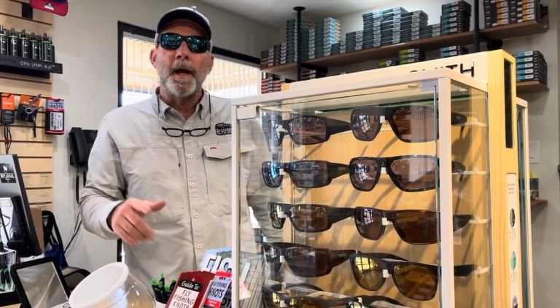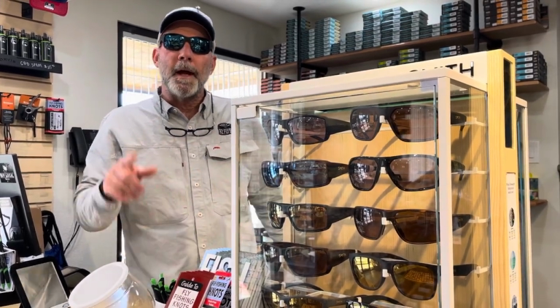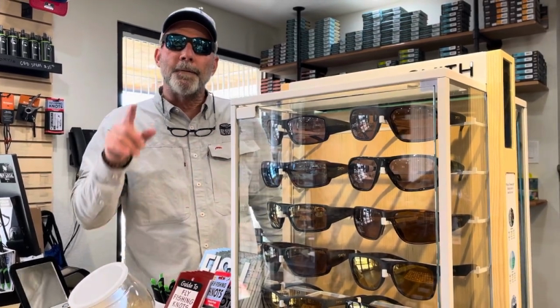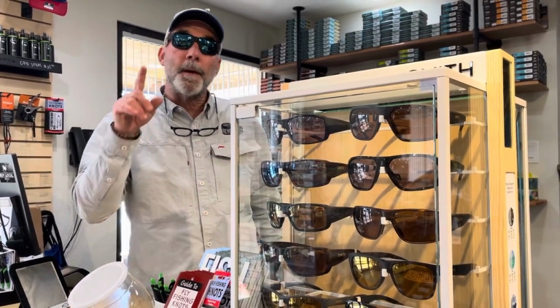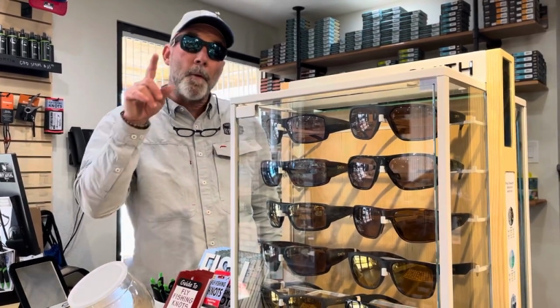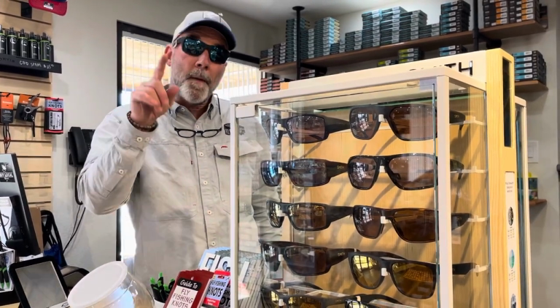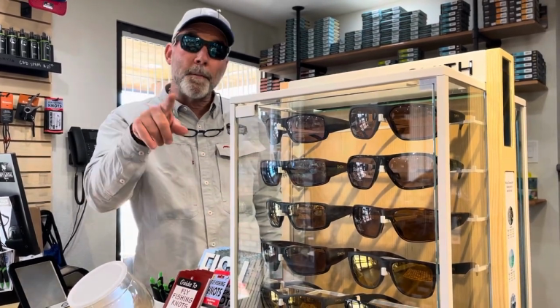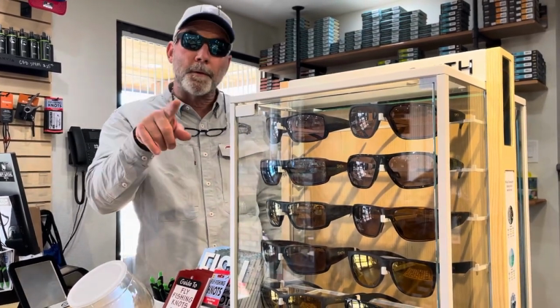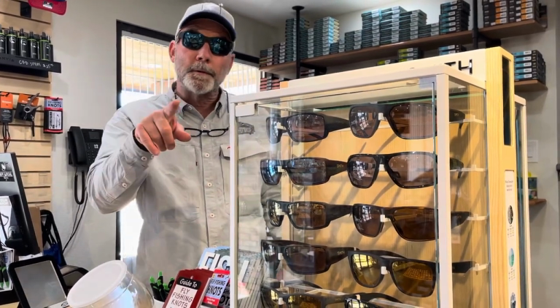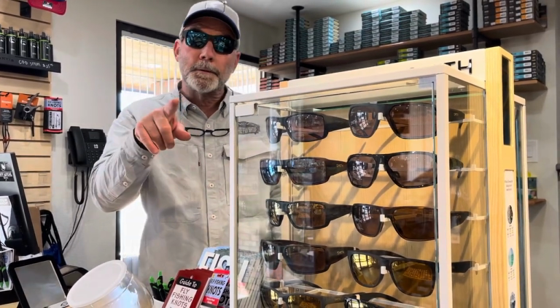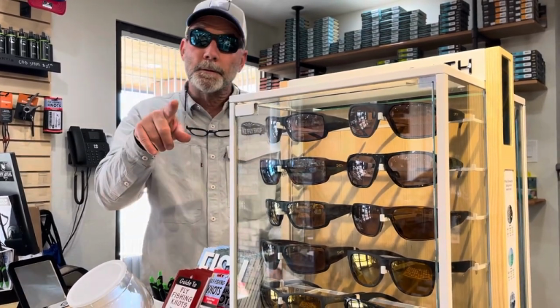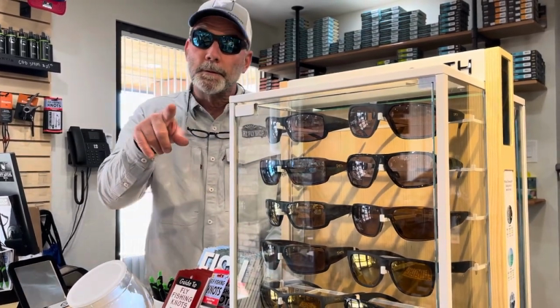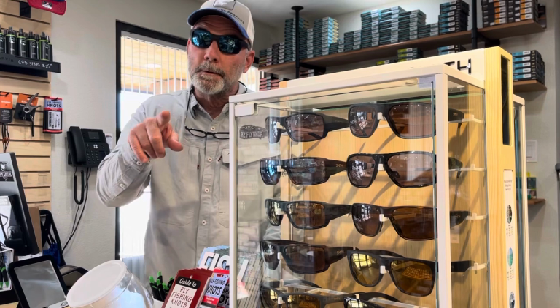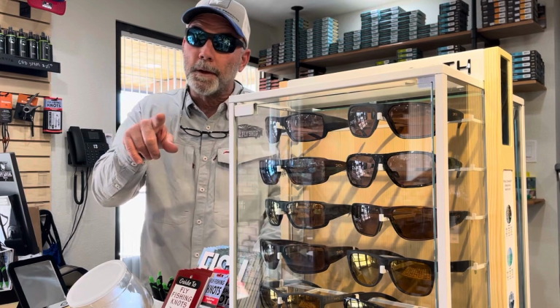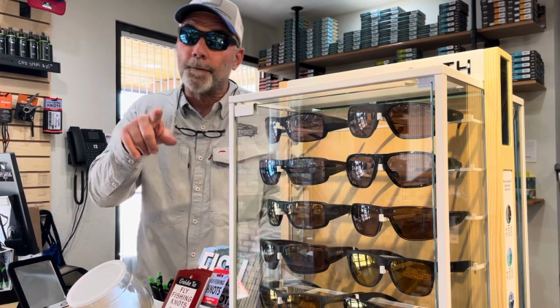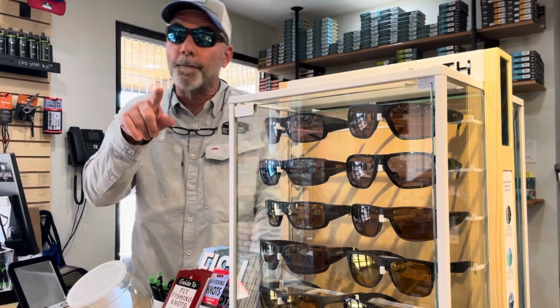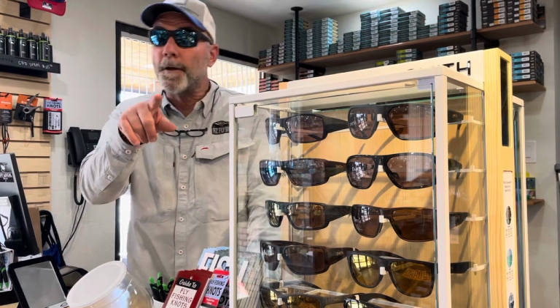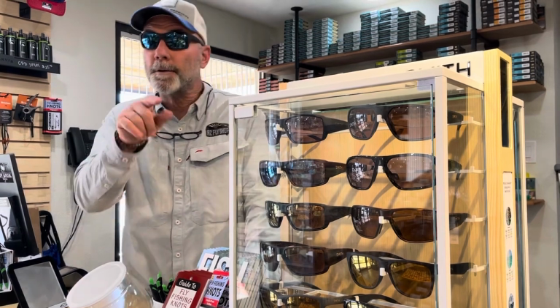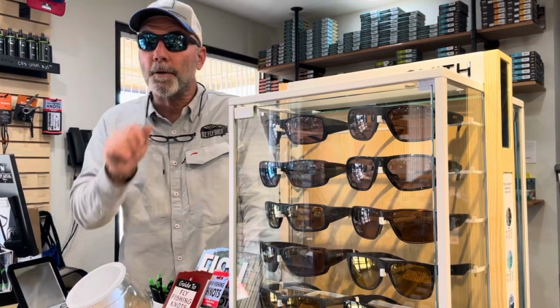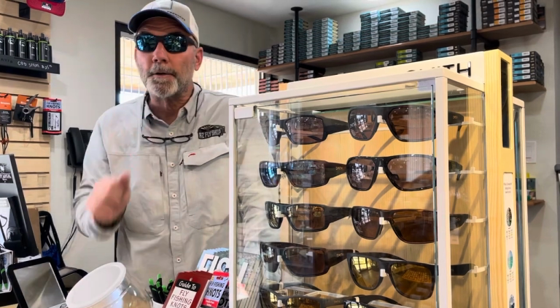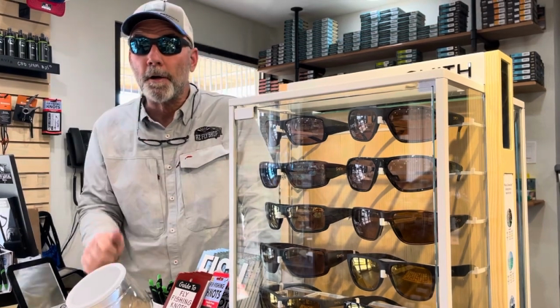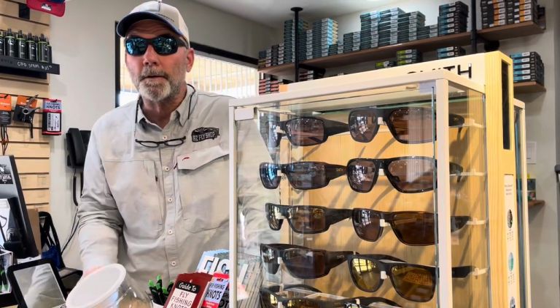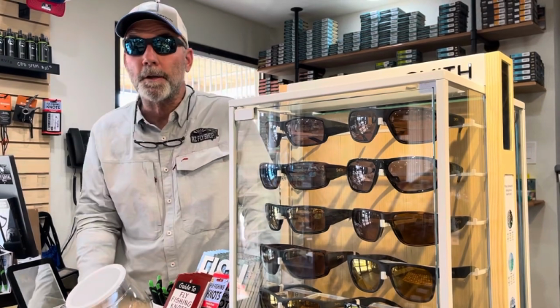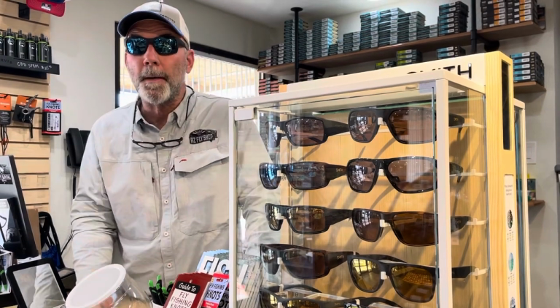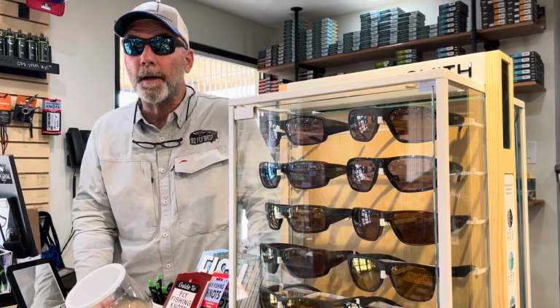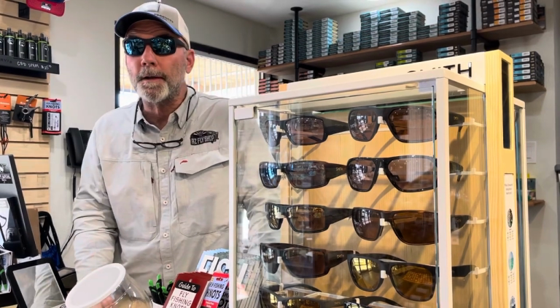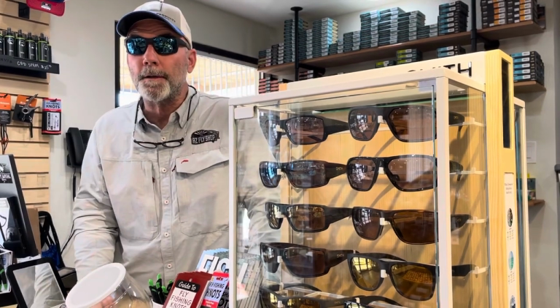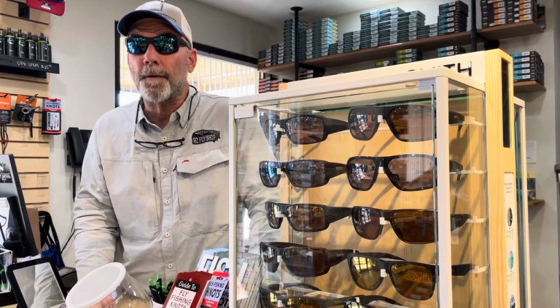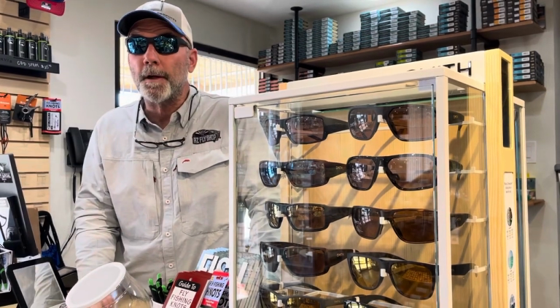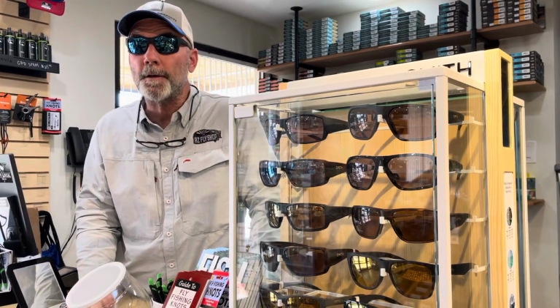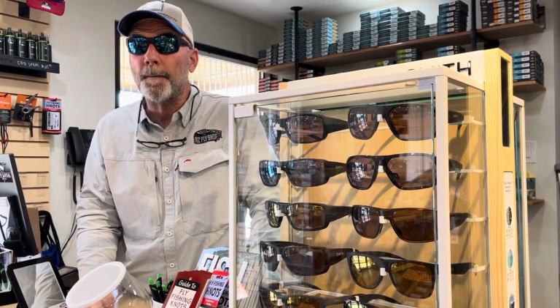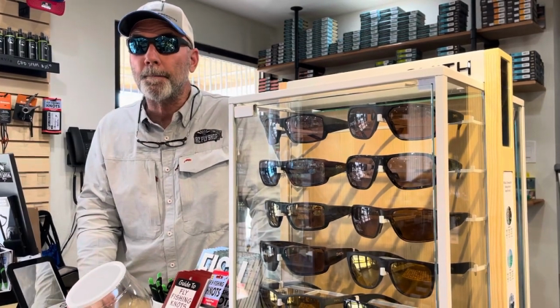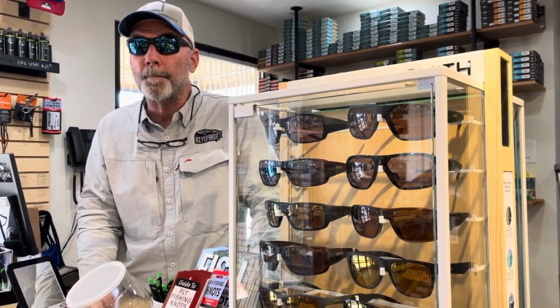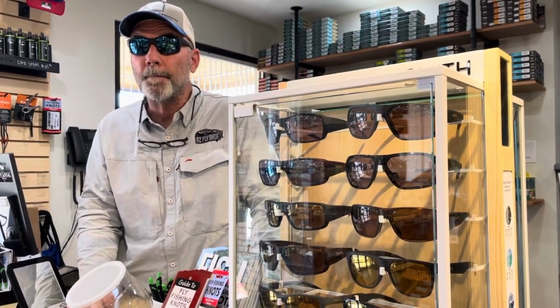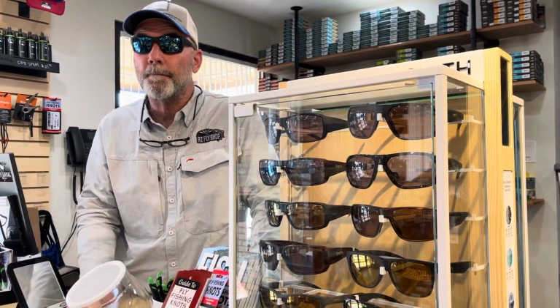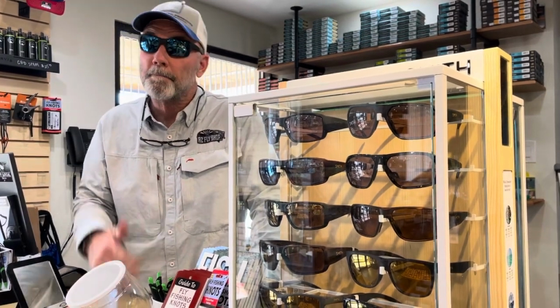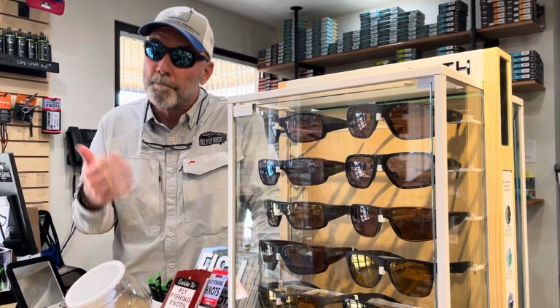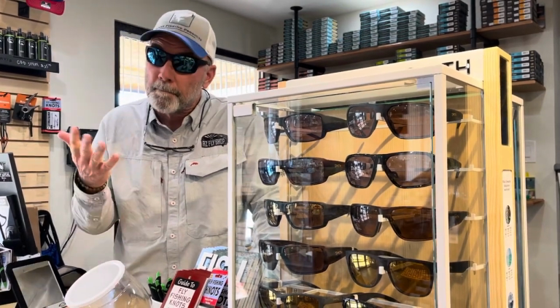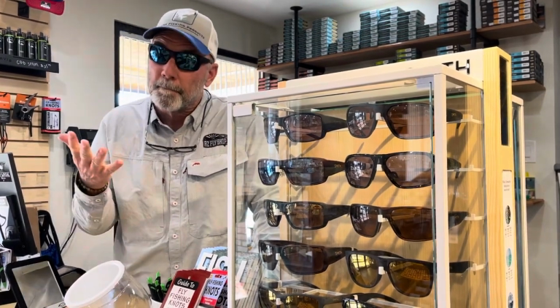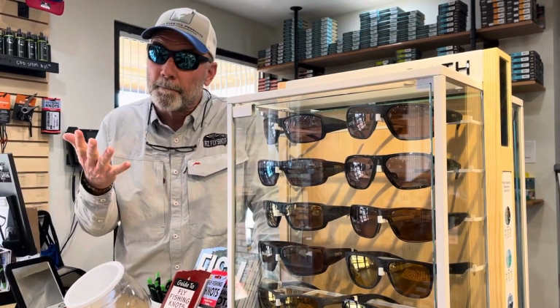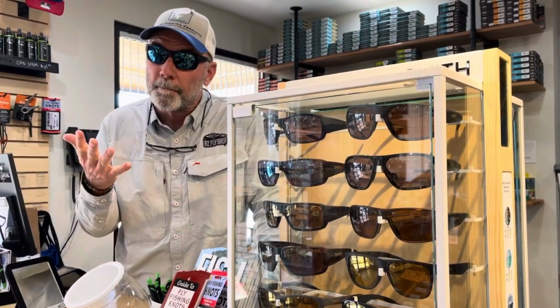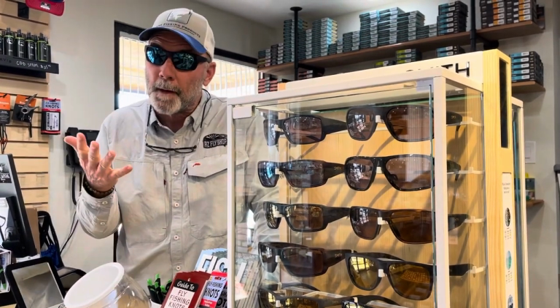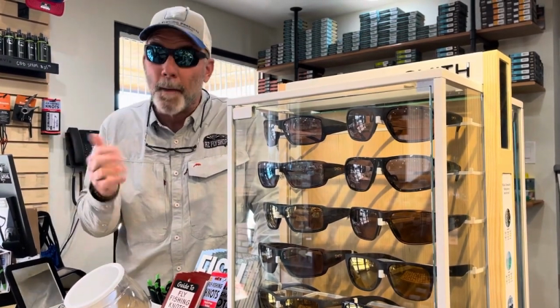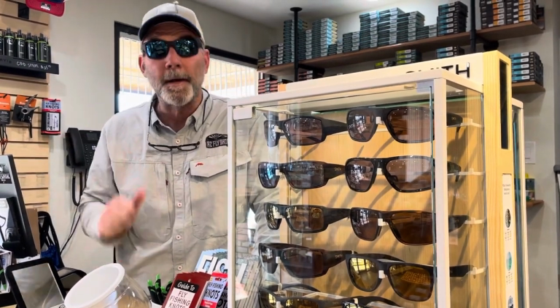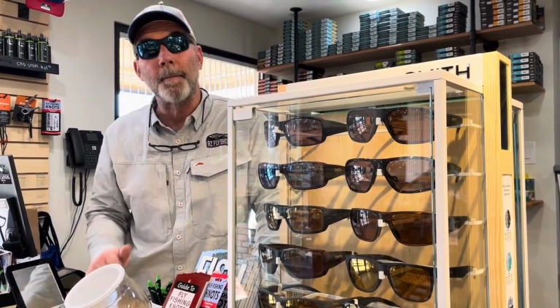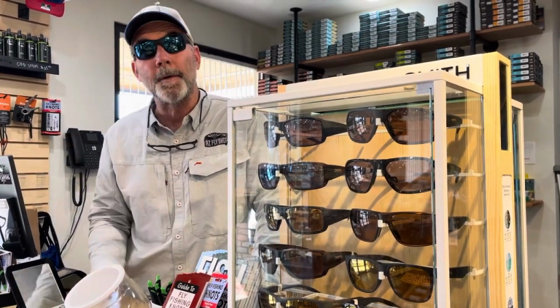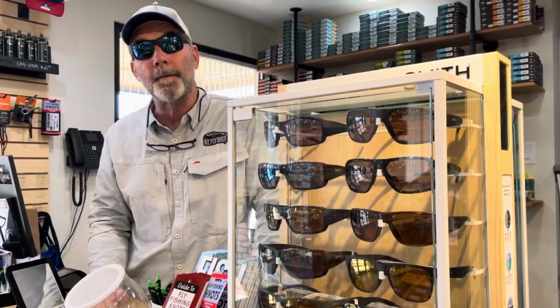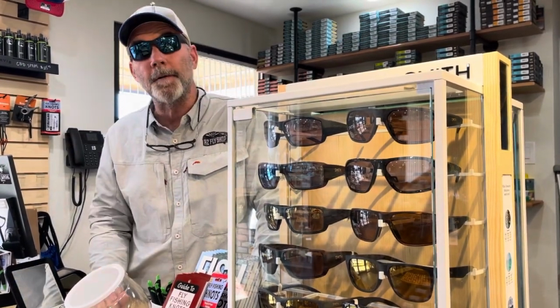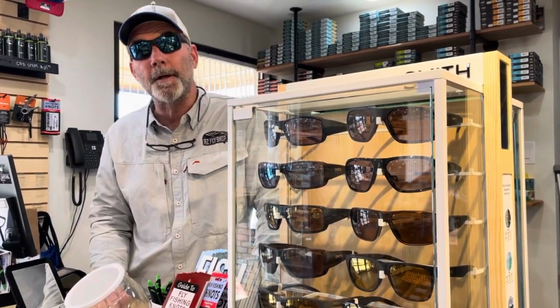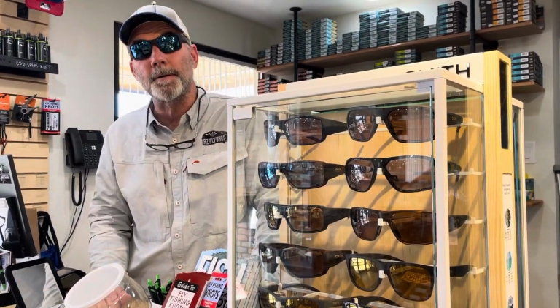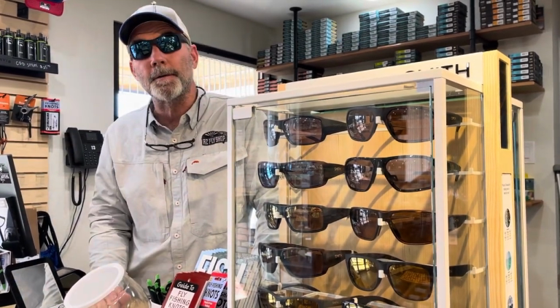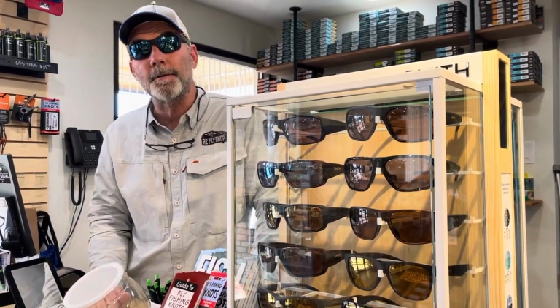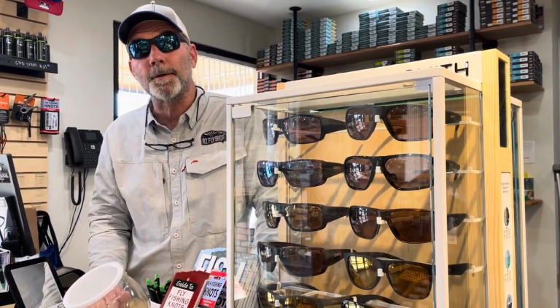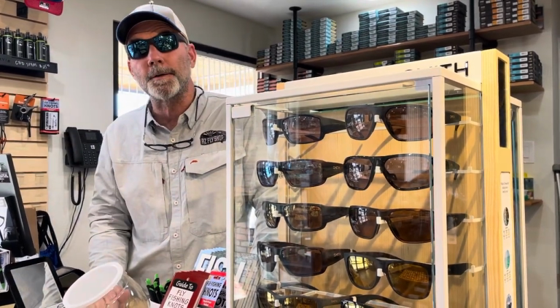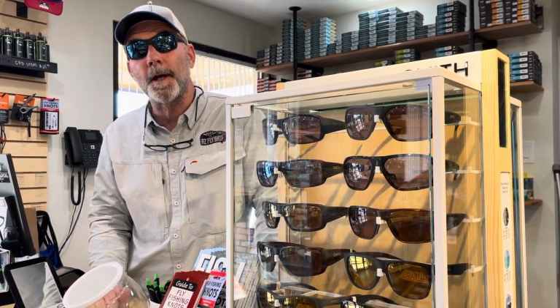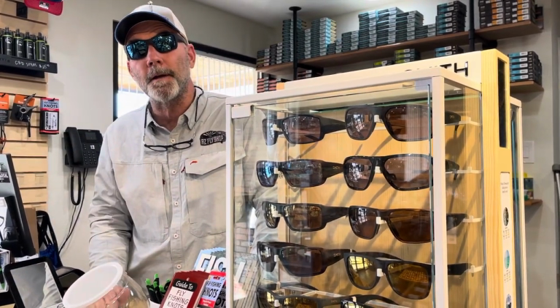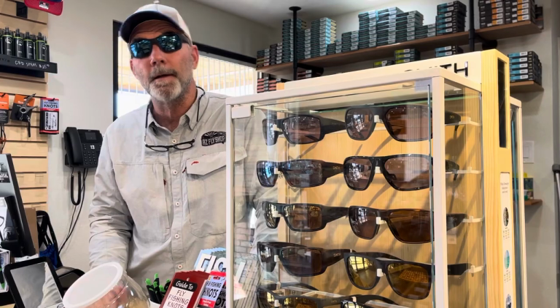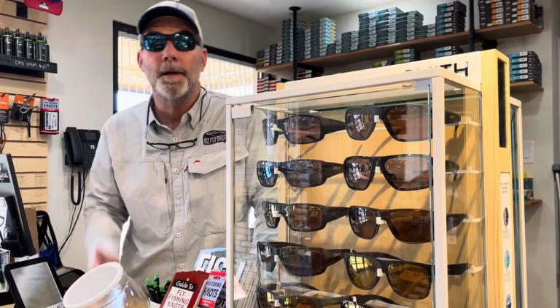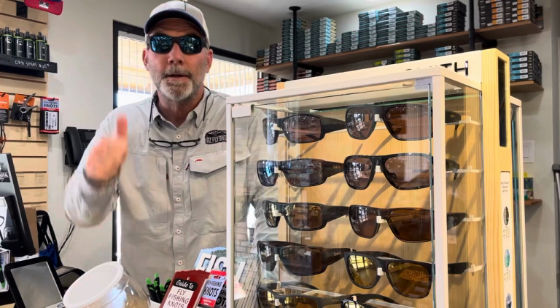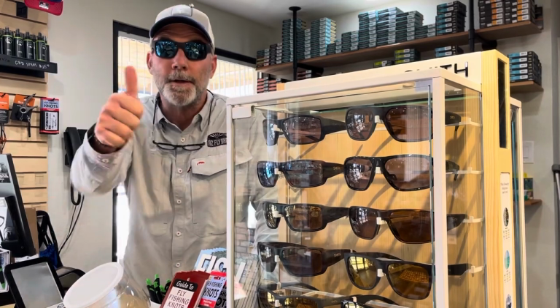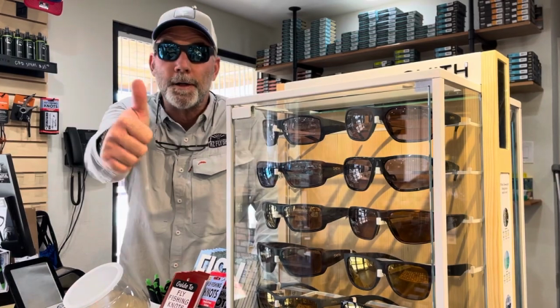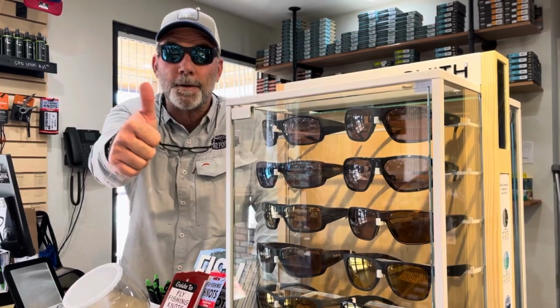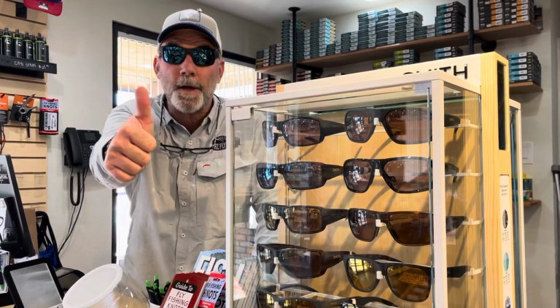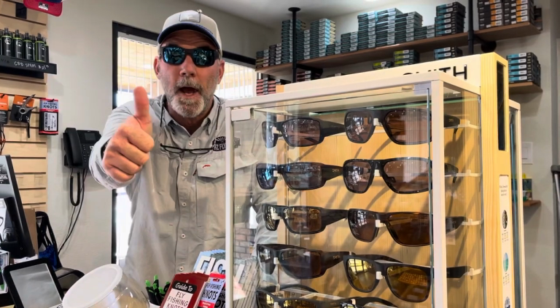And remember, if your friends aren't talking to you about AZ Fly Shop, they might not be your friends. Just saying. See you at the shop.